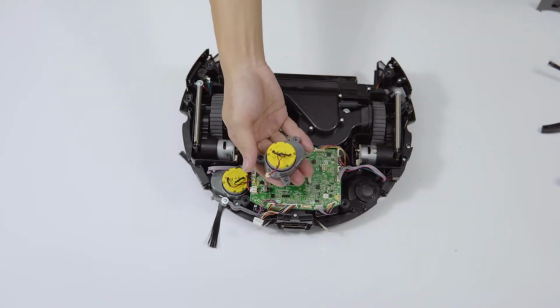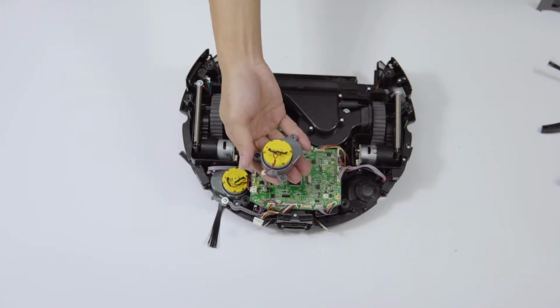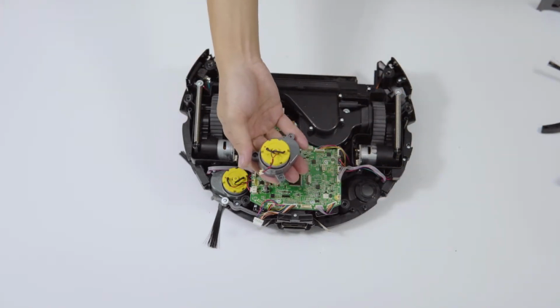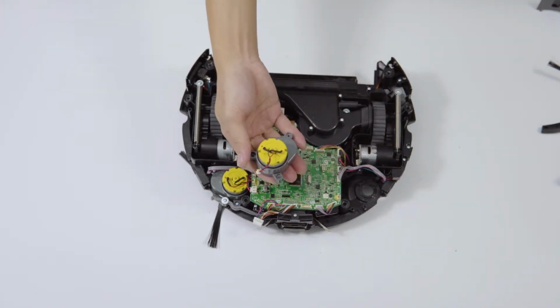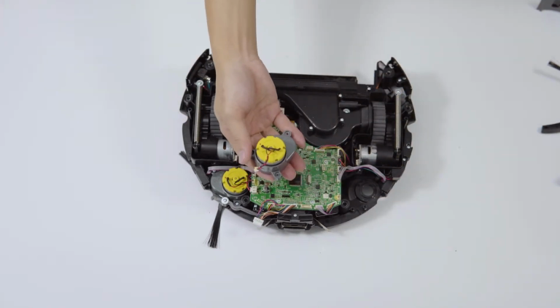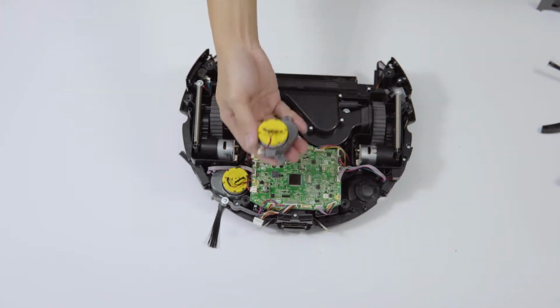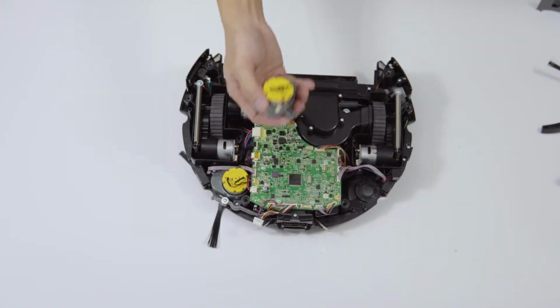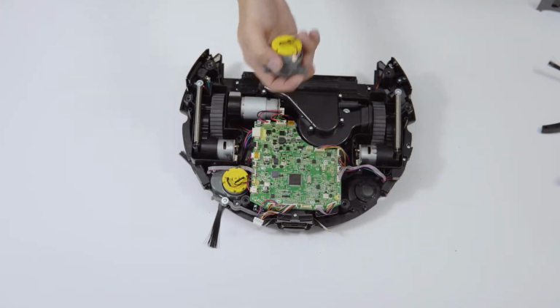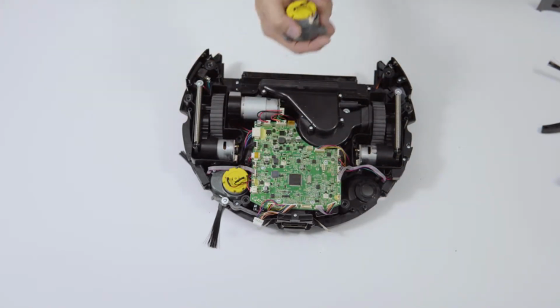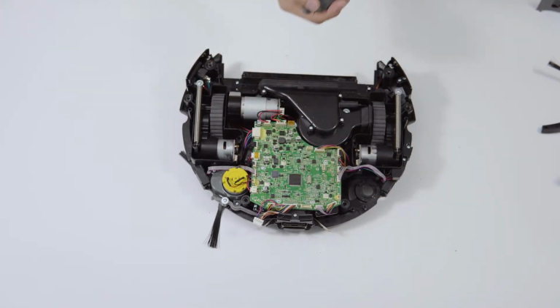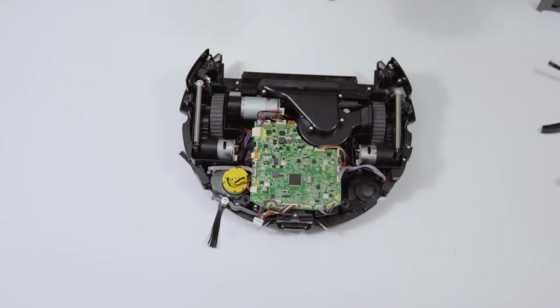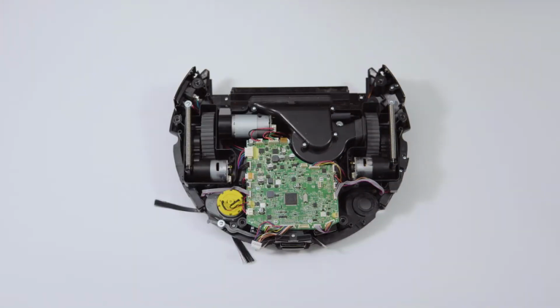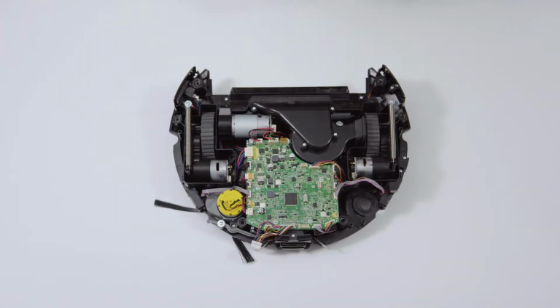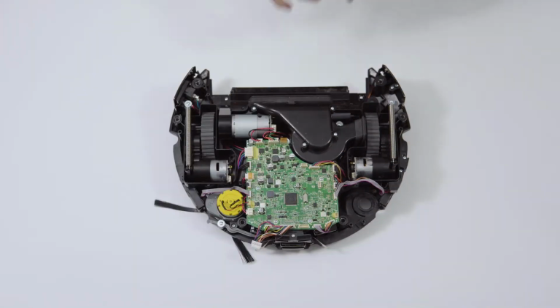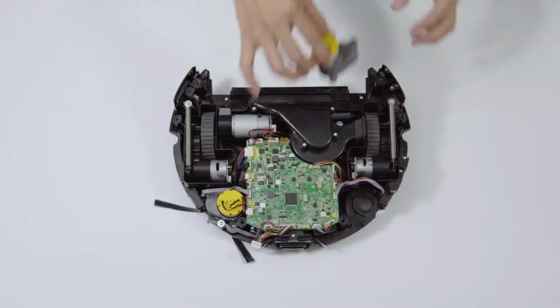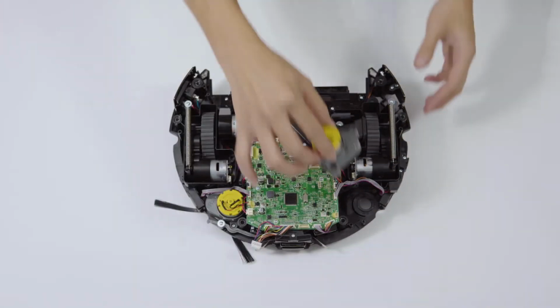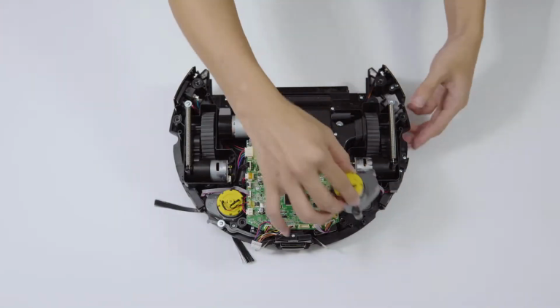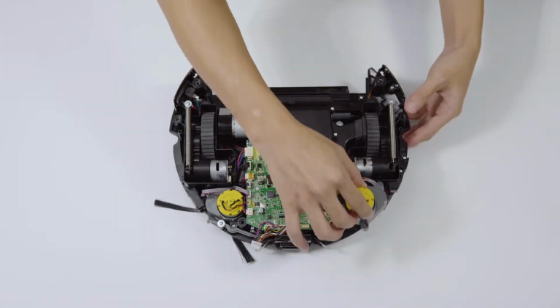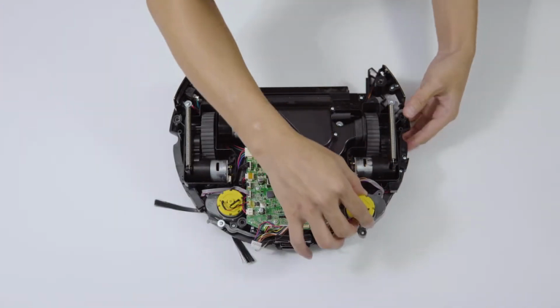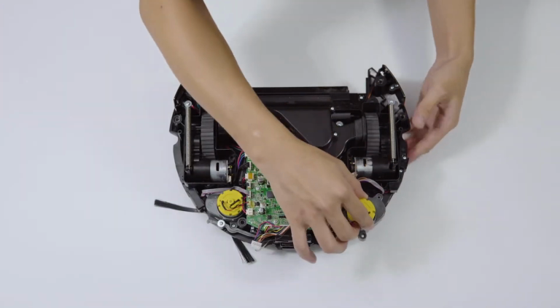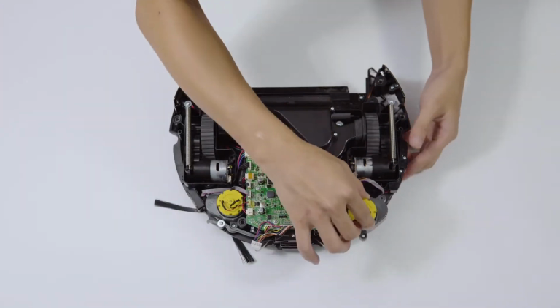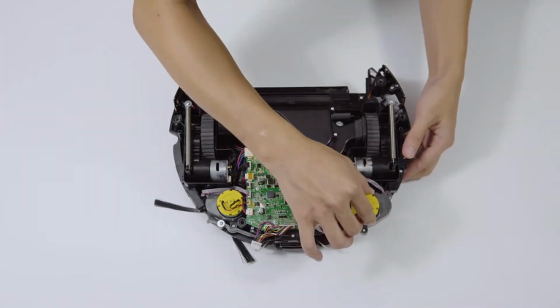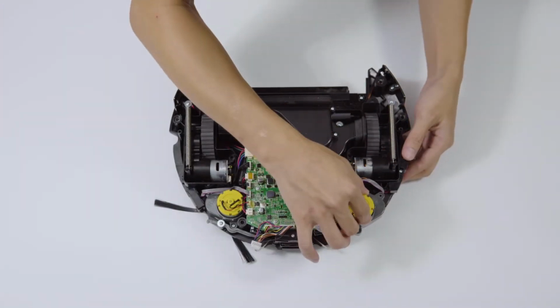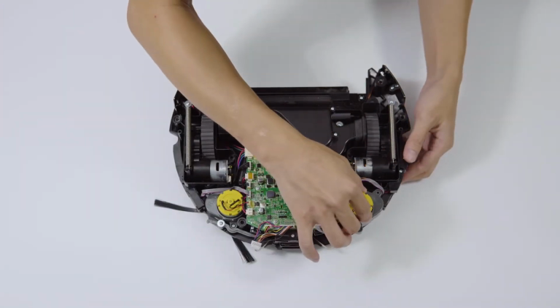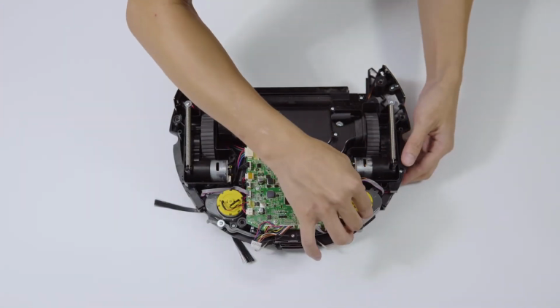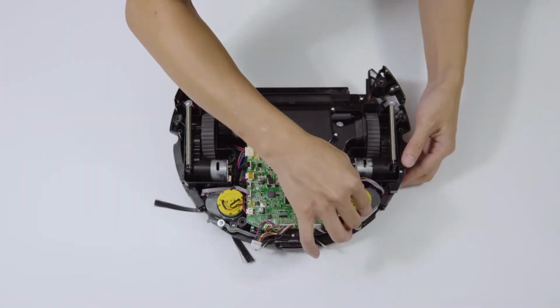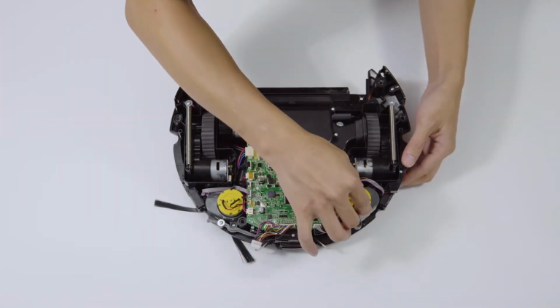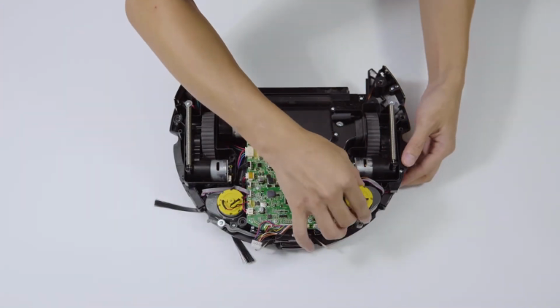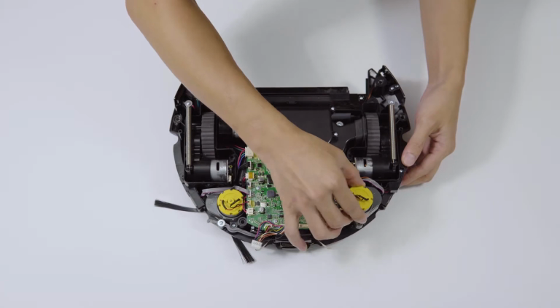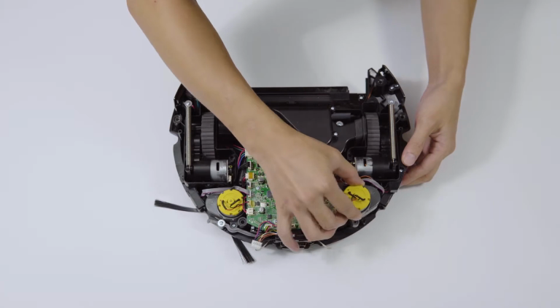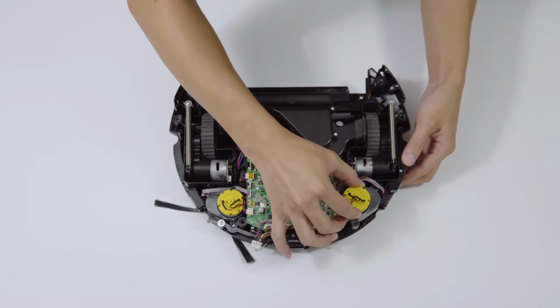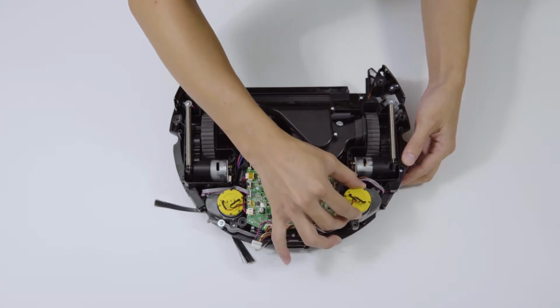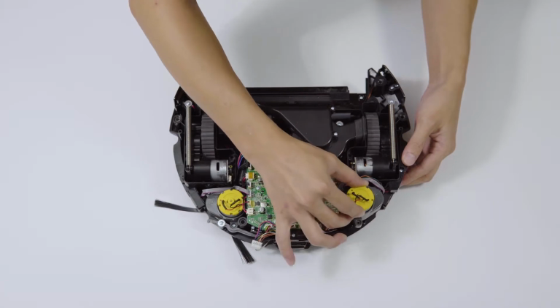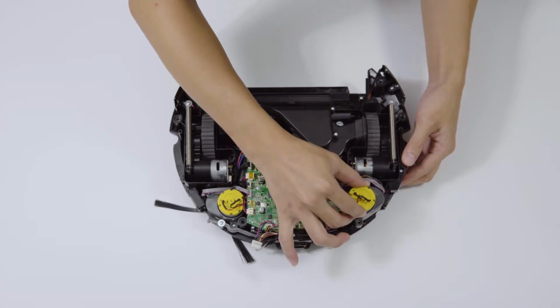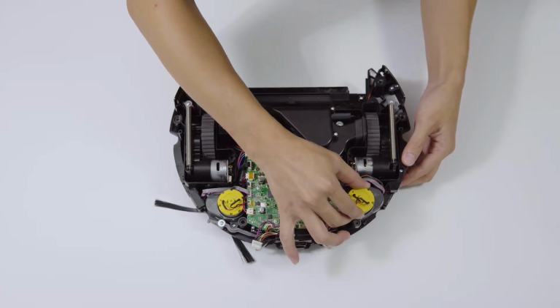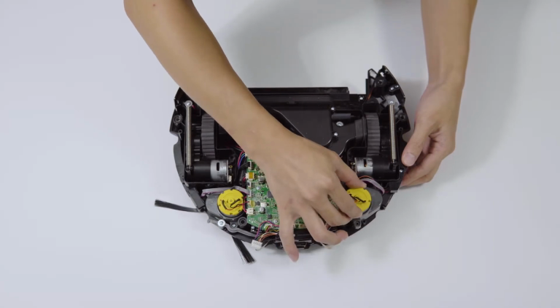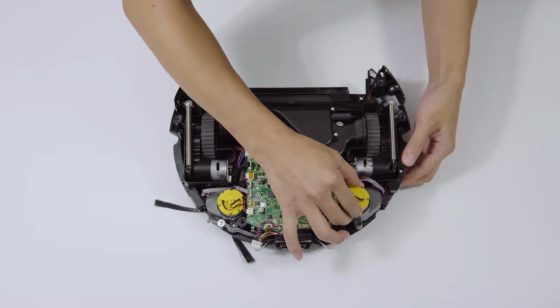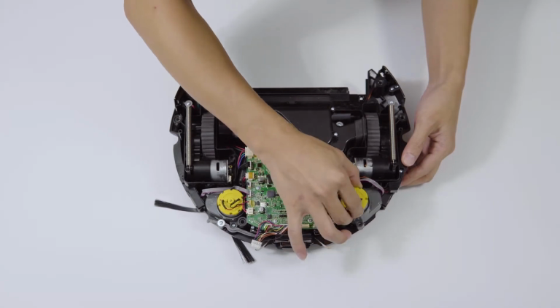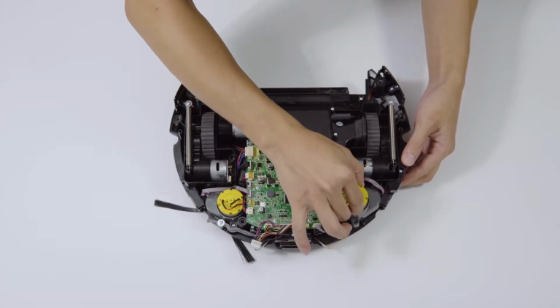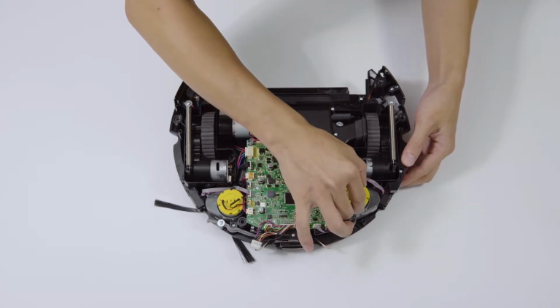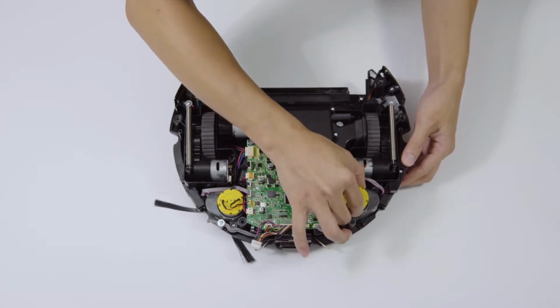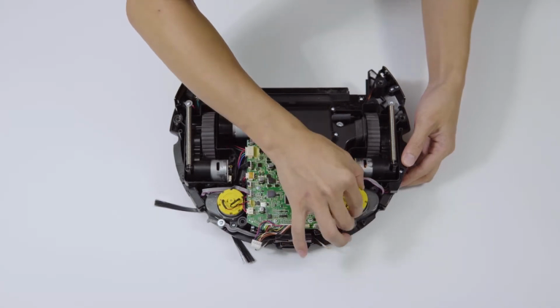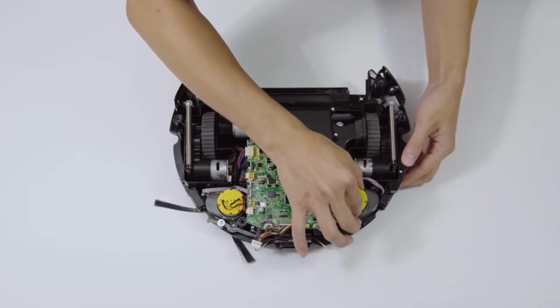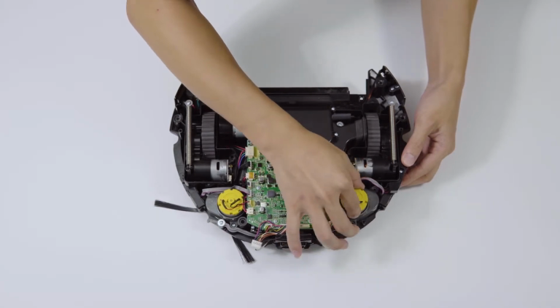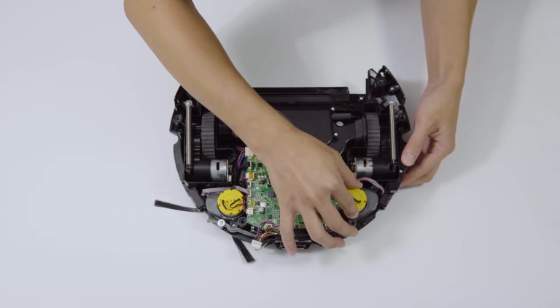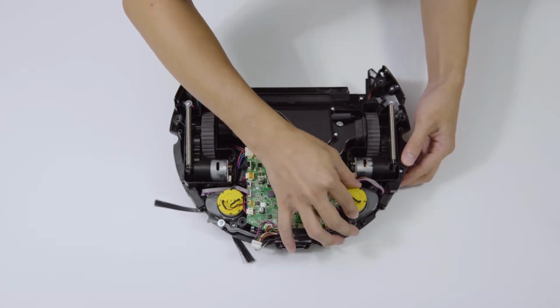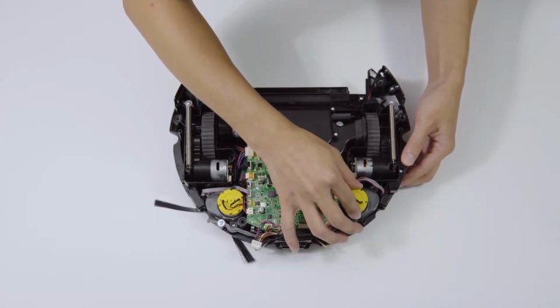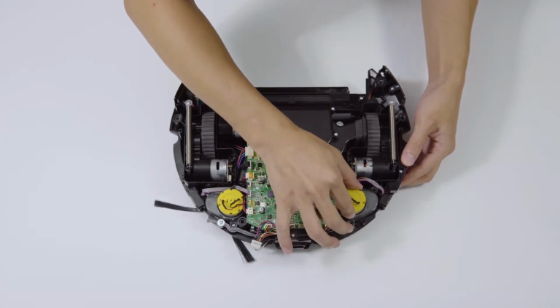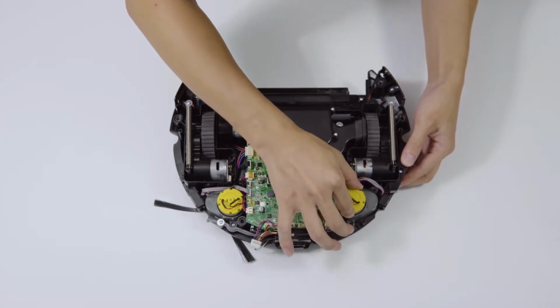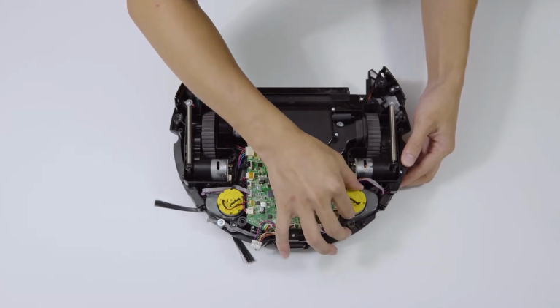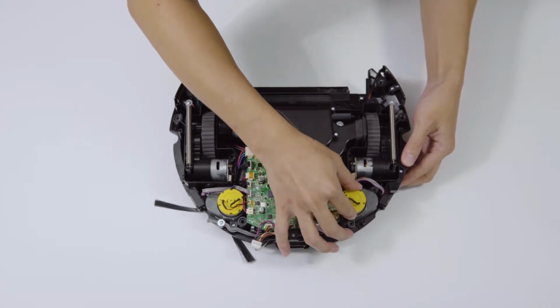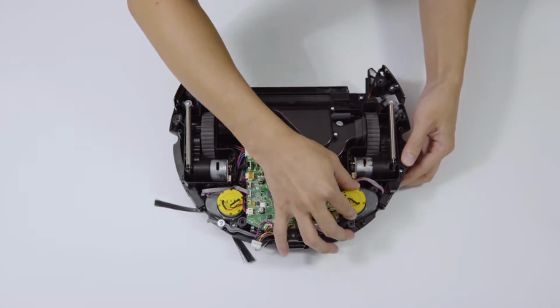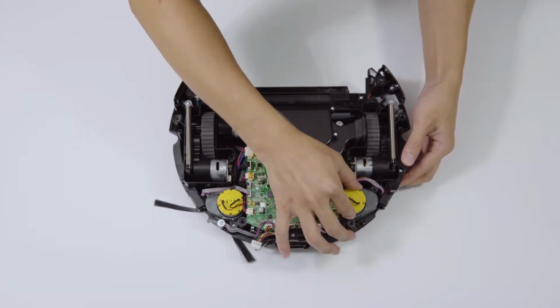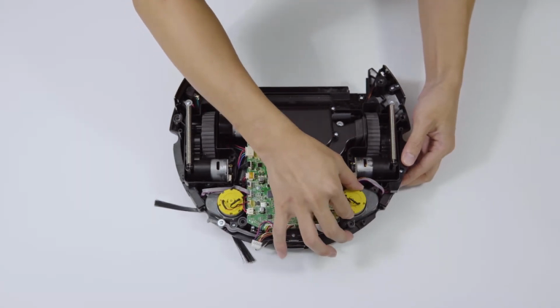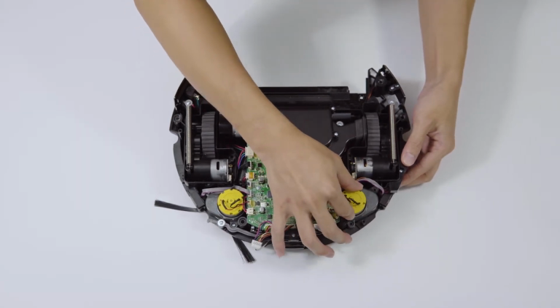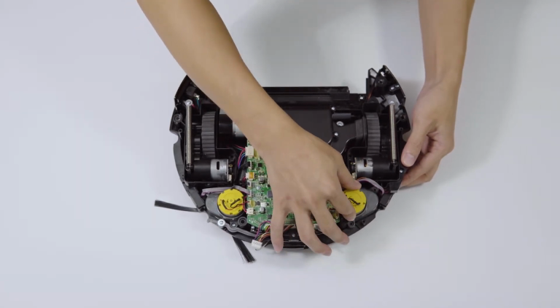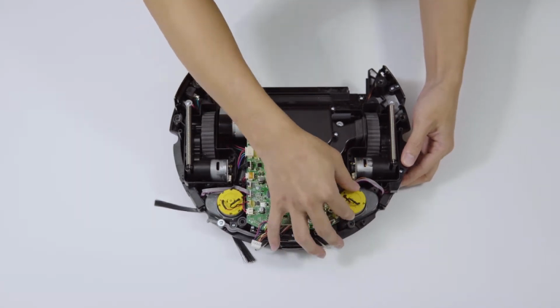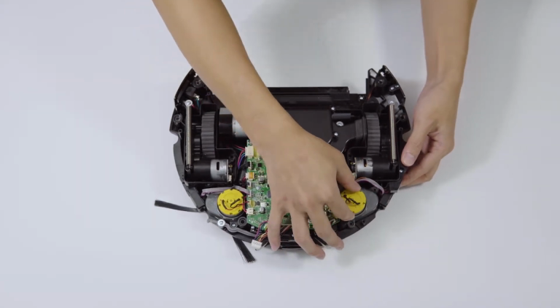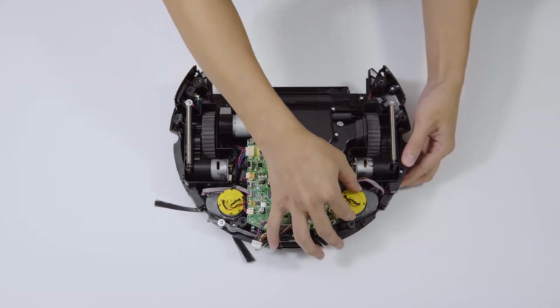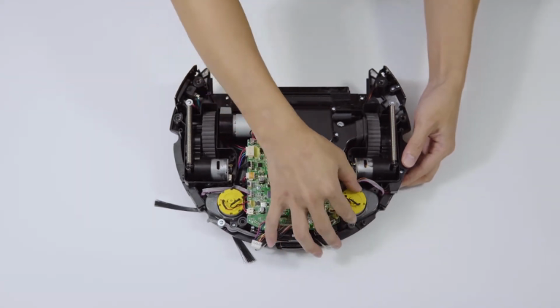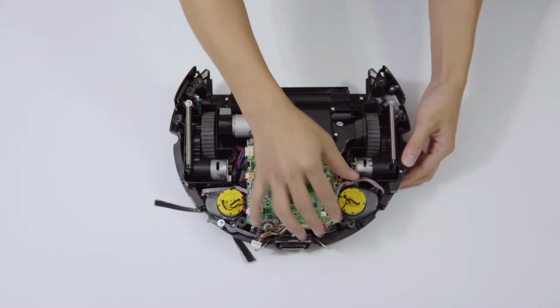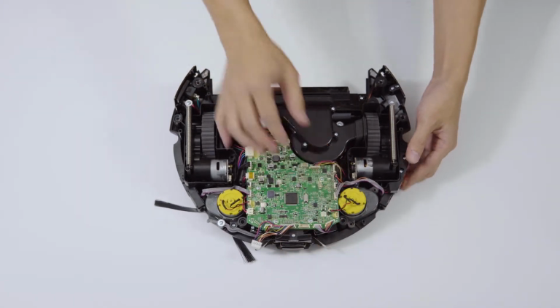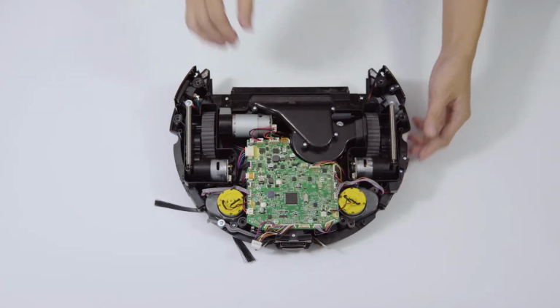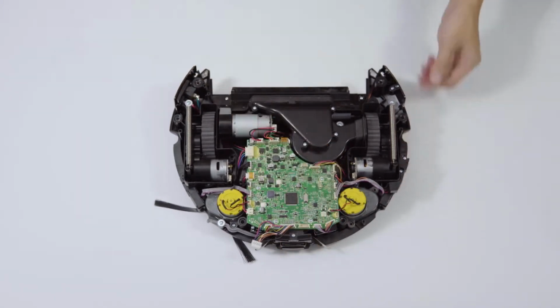Step 5: Replace the brush motor. Step 6: Install the brush motor and lock the screw.